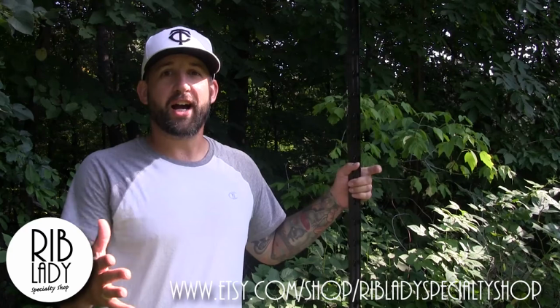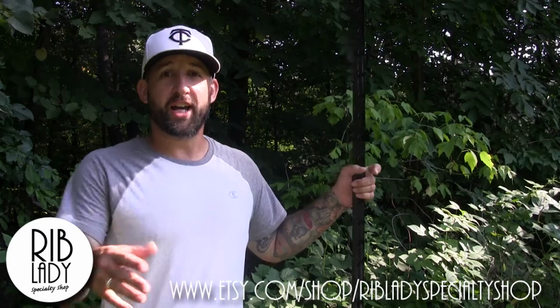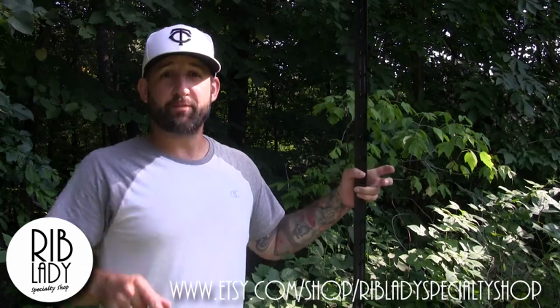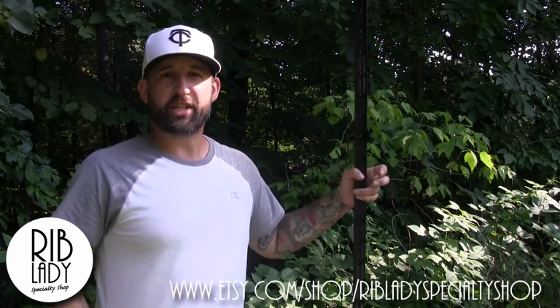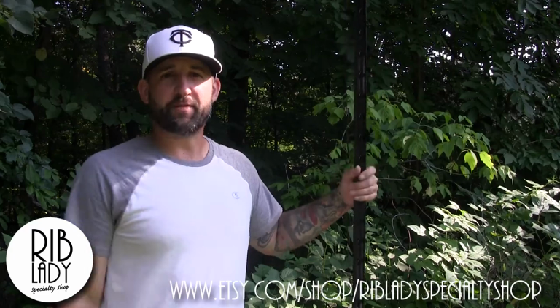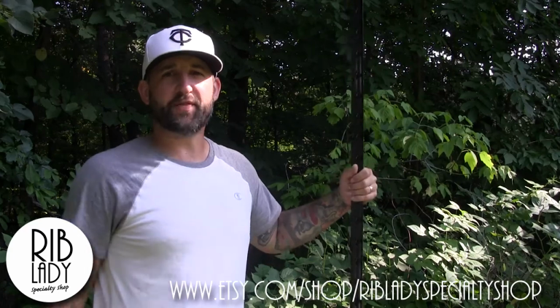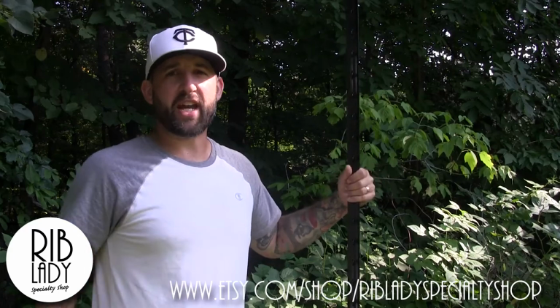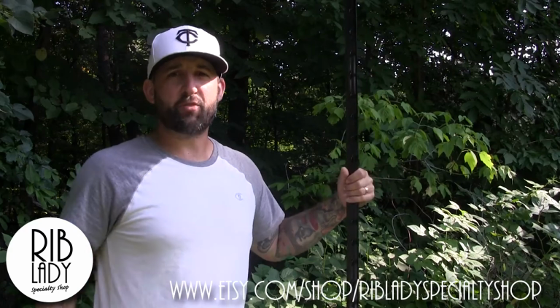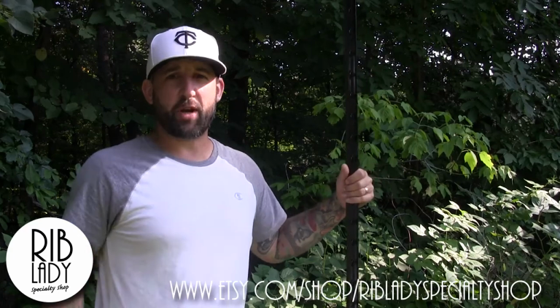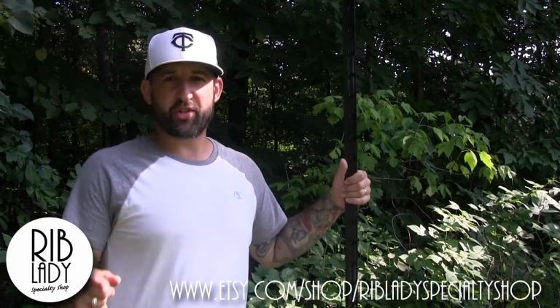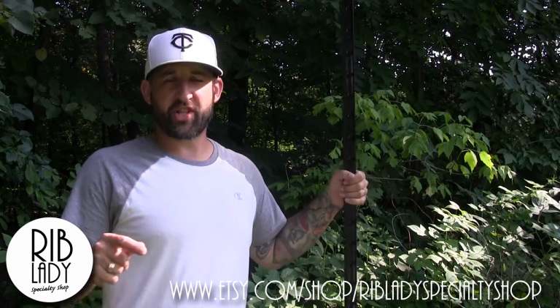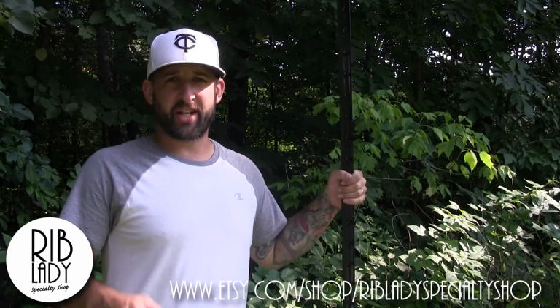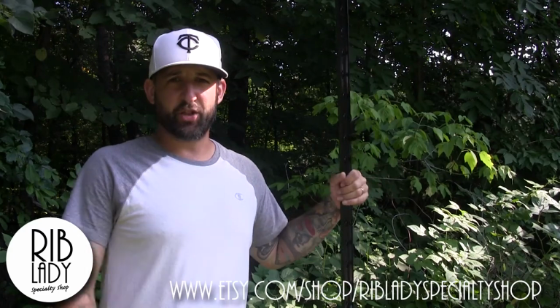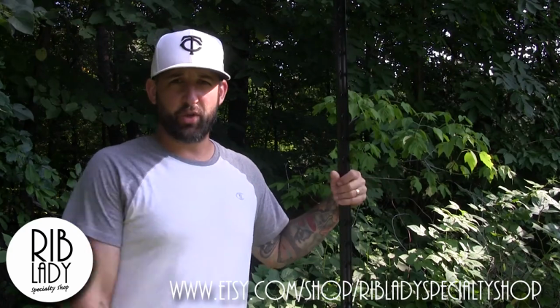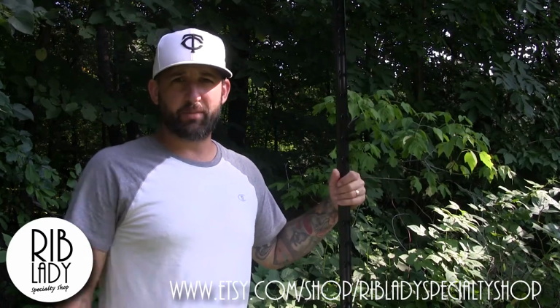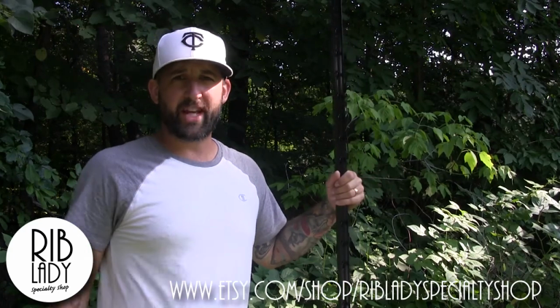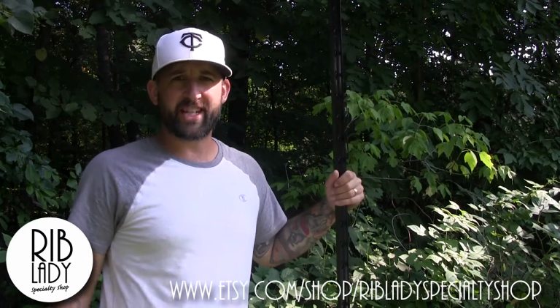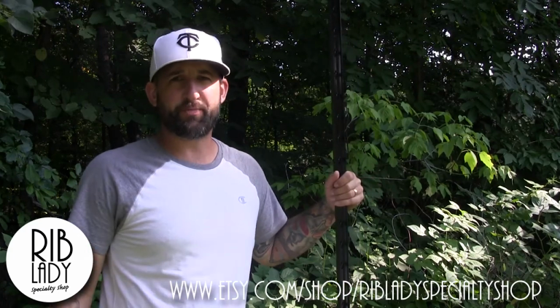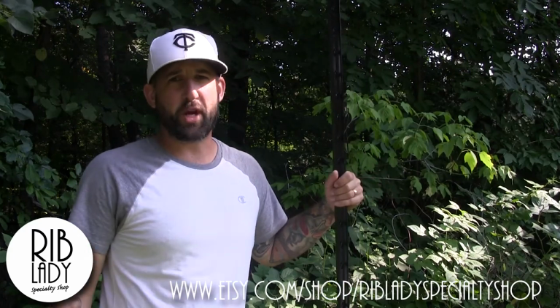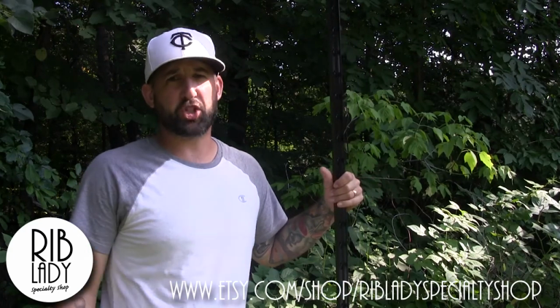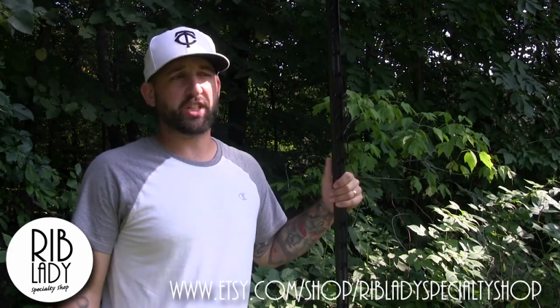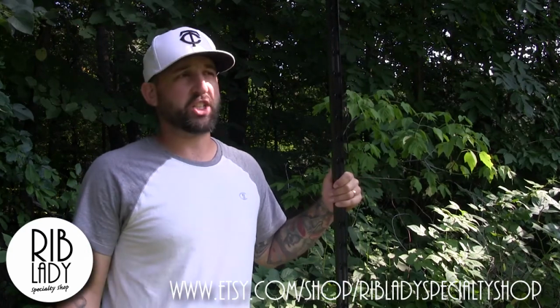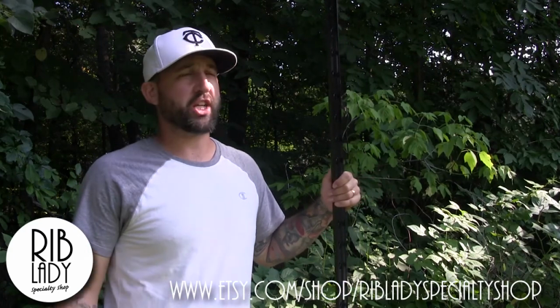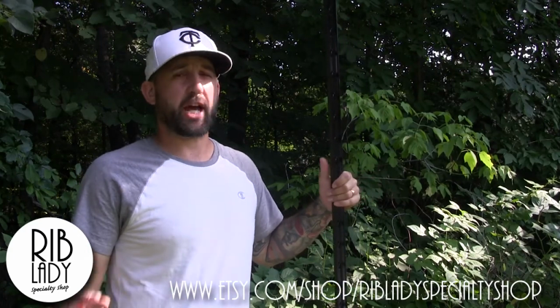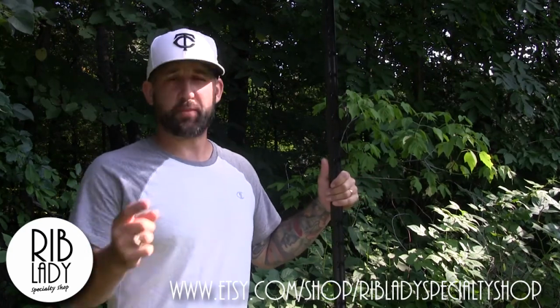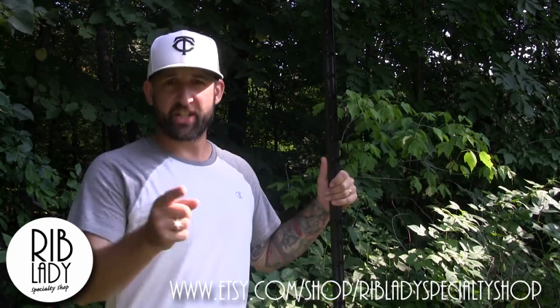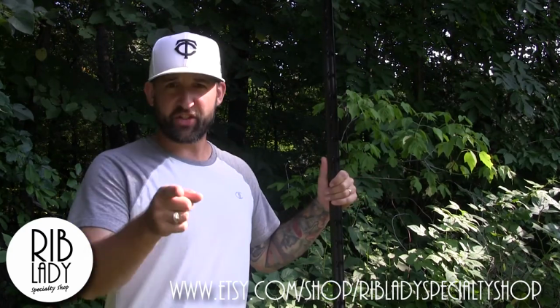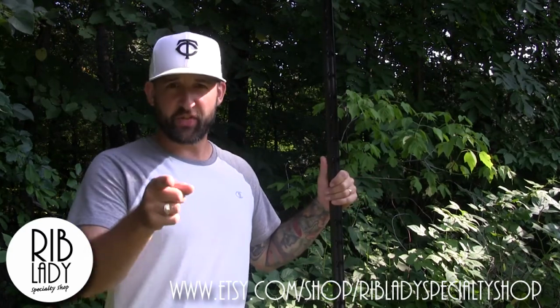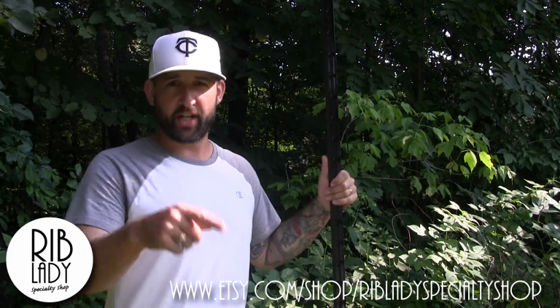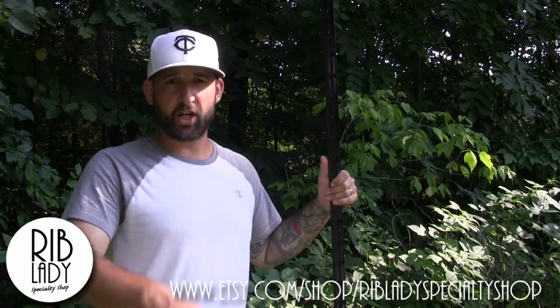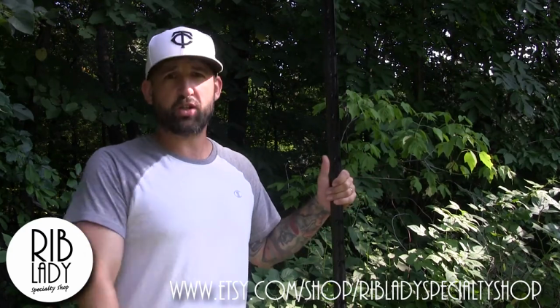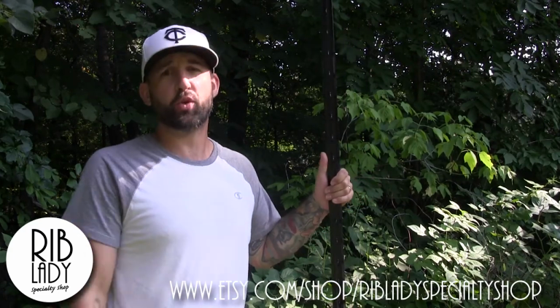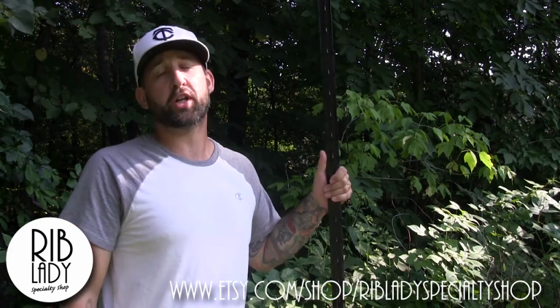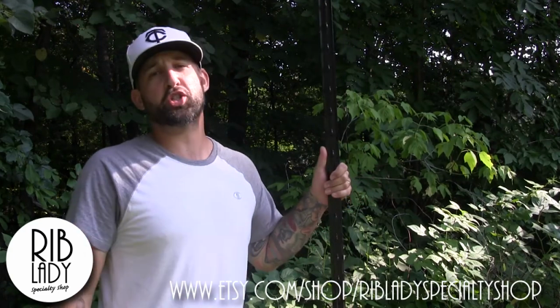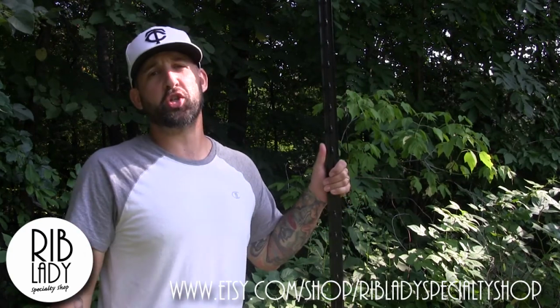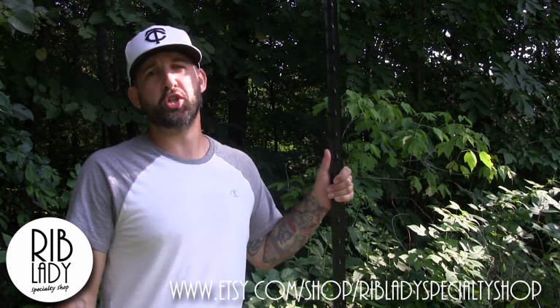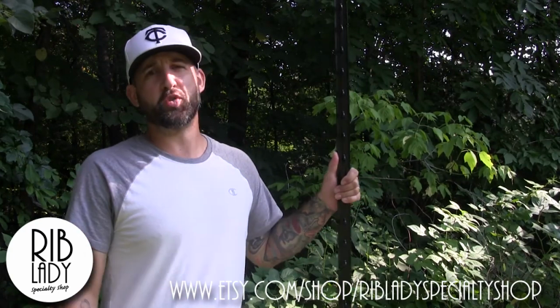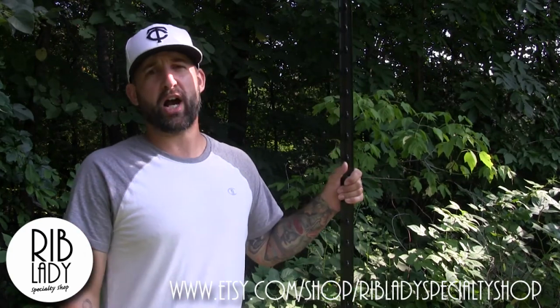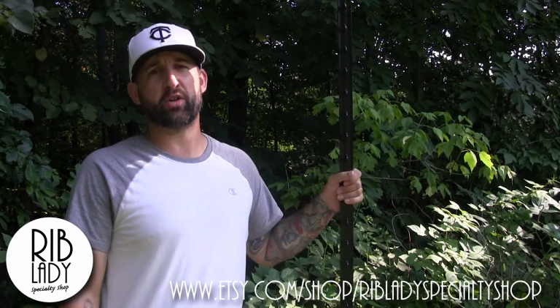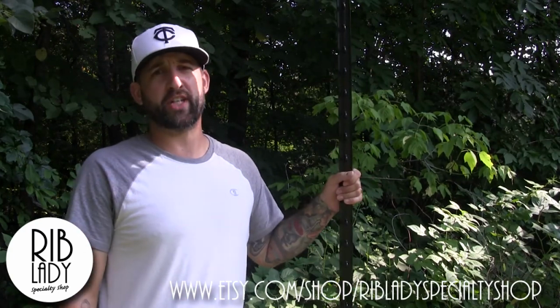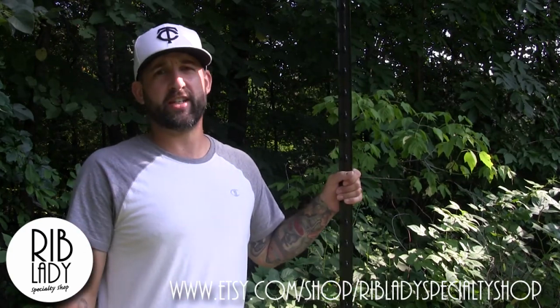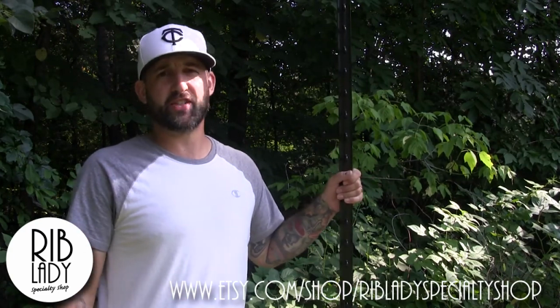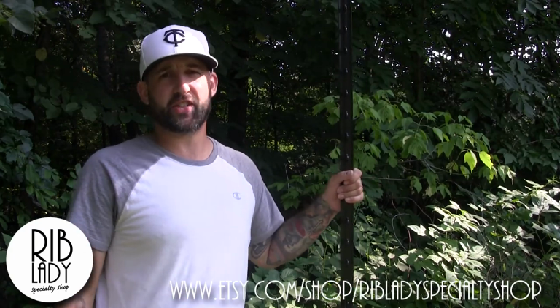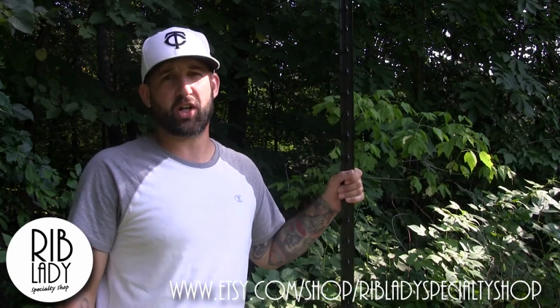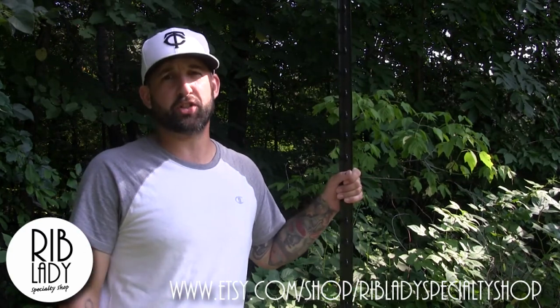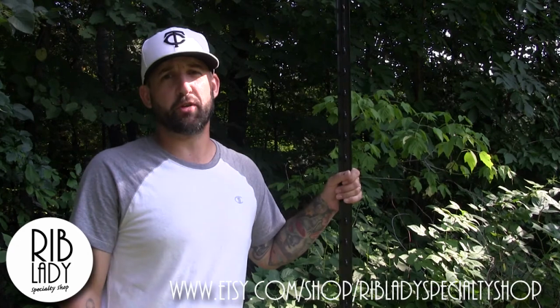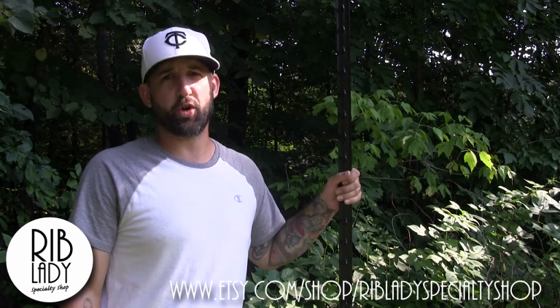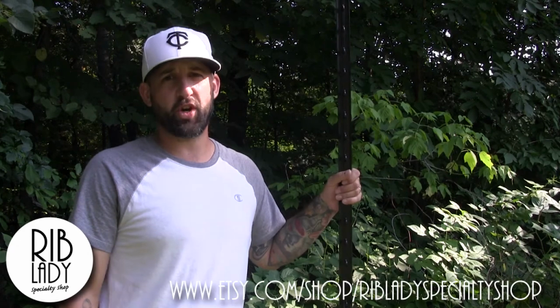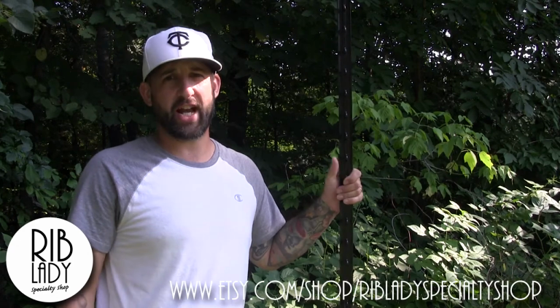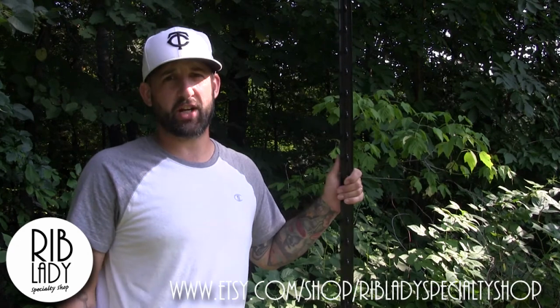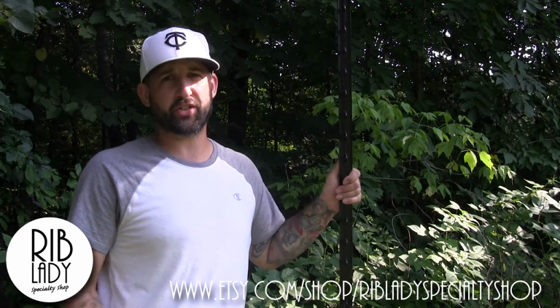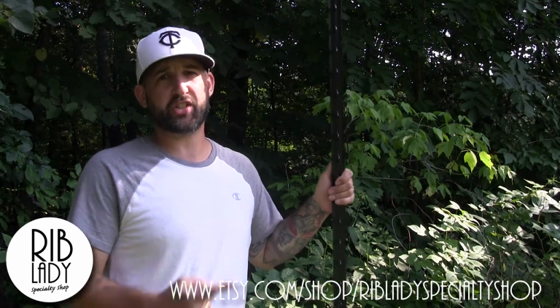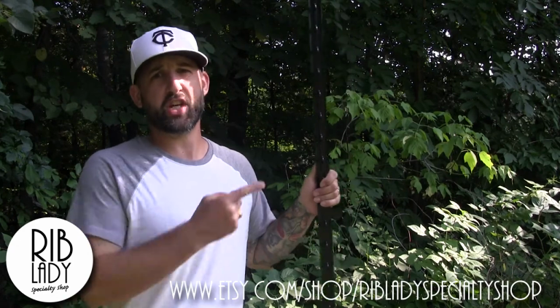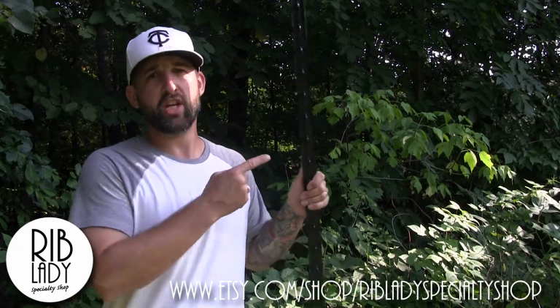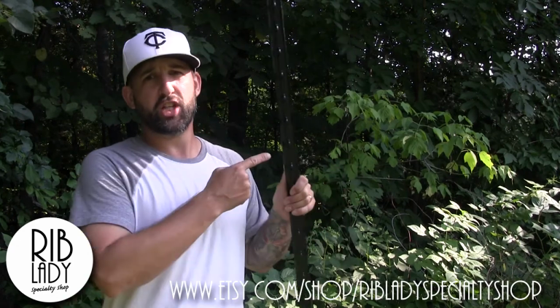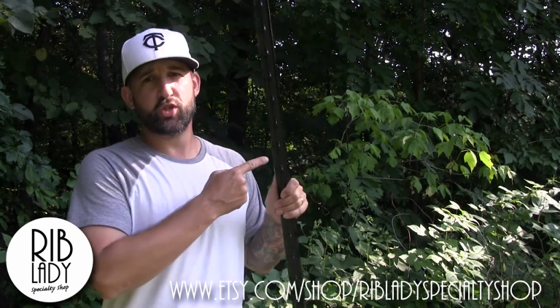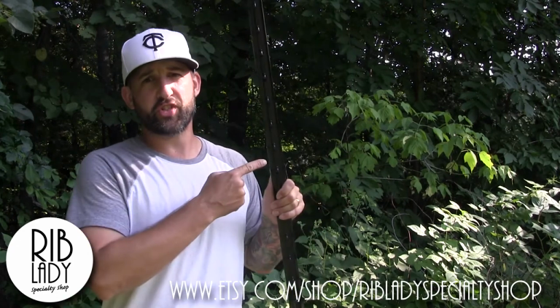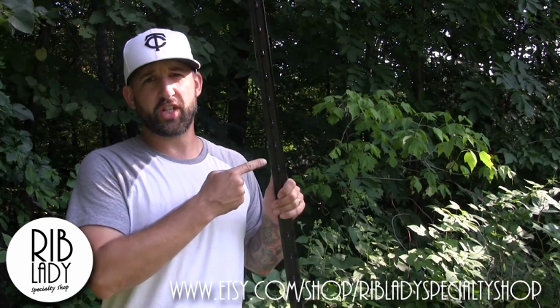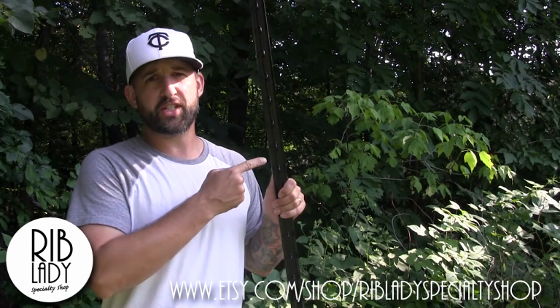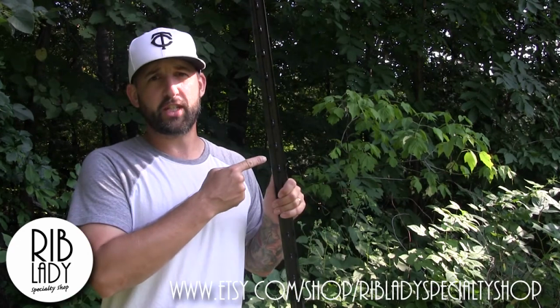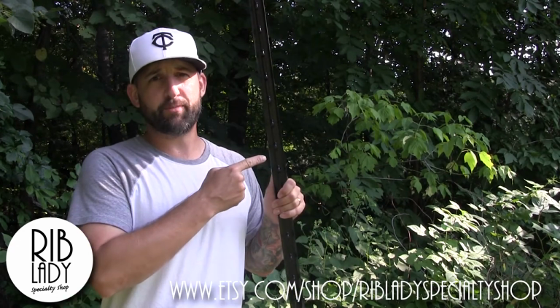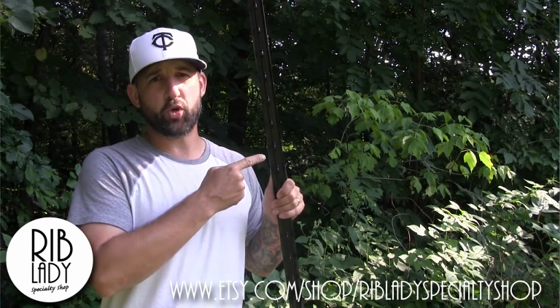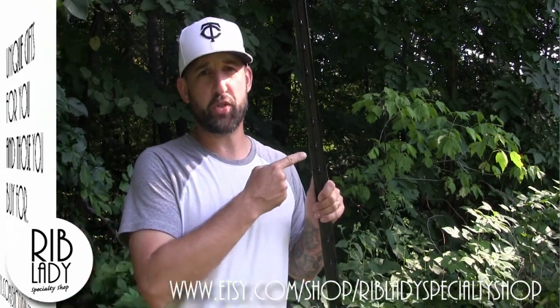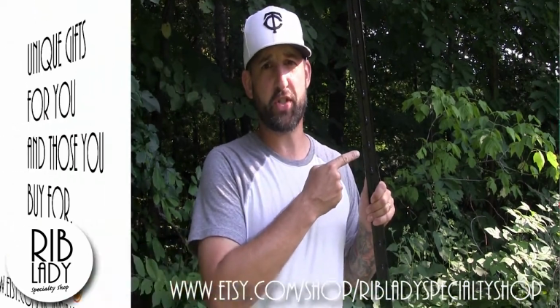Hi, I'm Tim Faye representing the Rib Lady Specialty Shop. In this video, we're going to show you how to install your birdhouse using a T-Post.